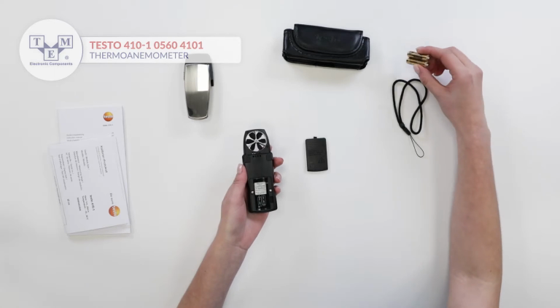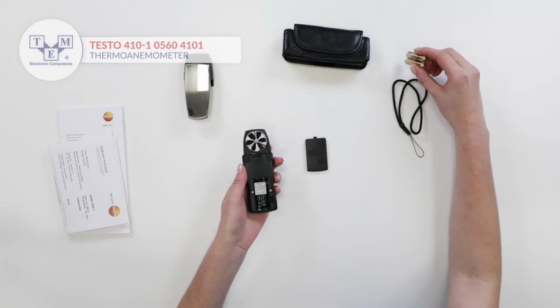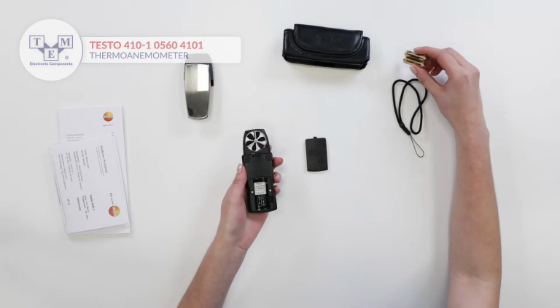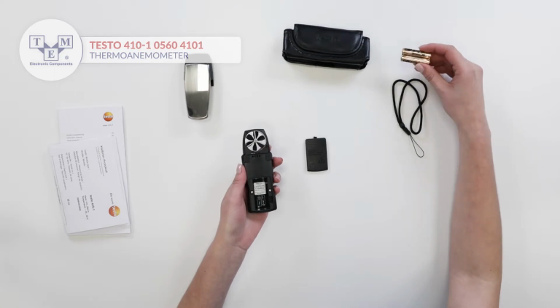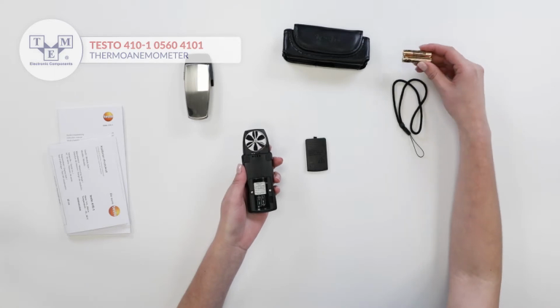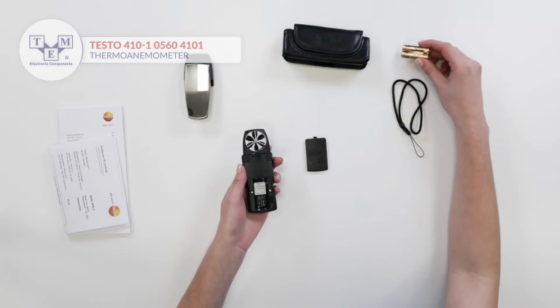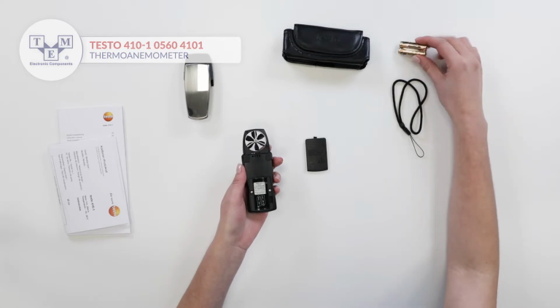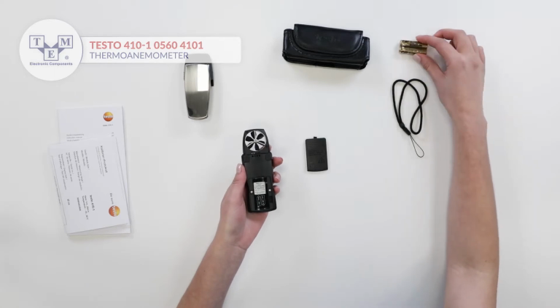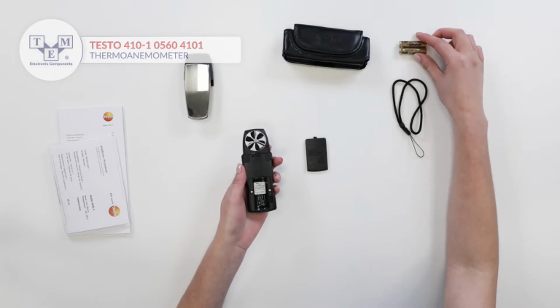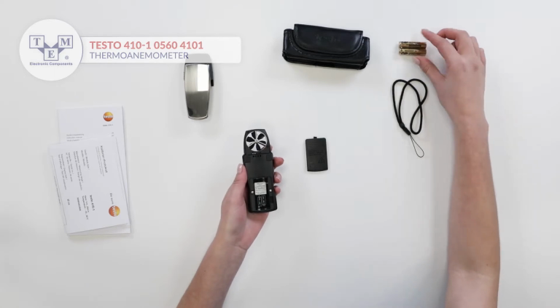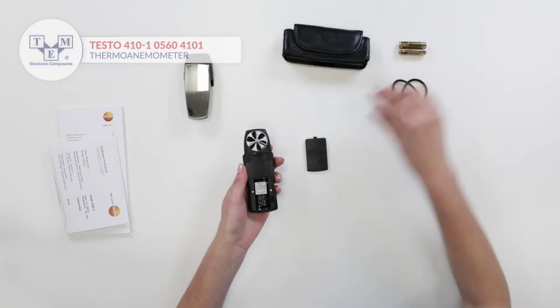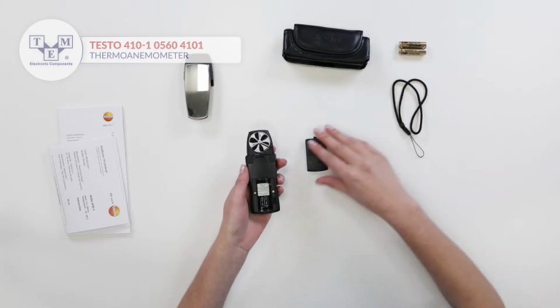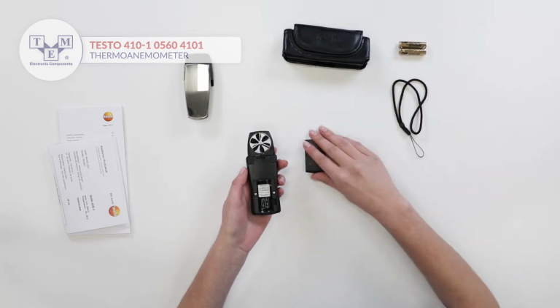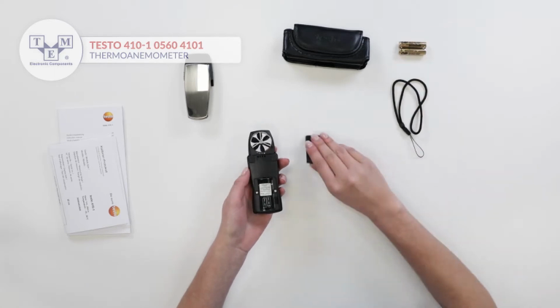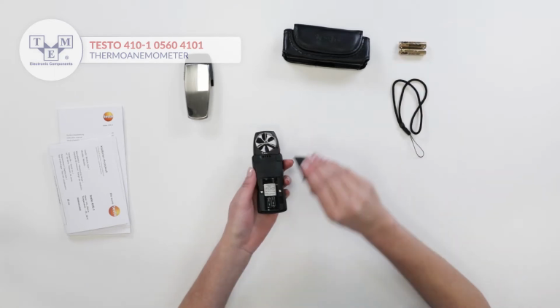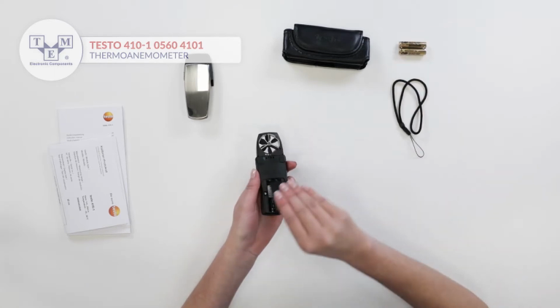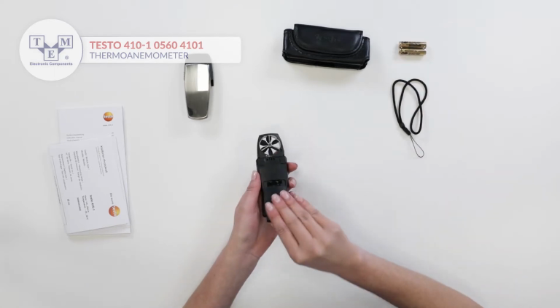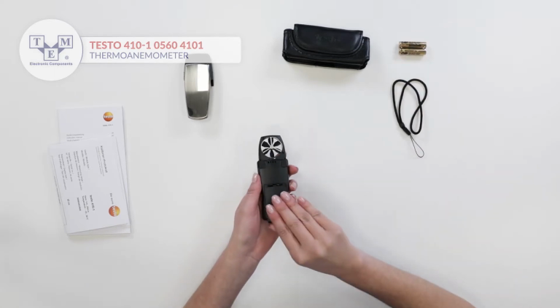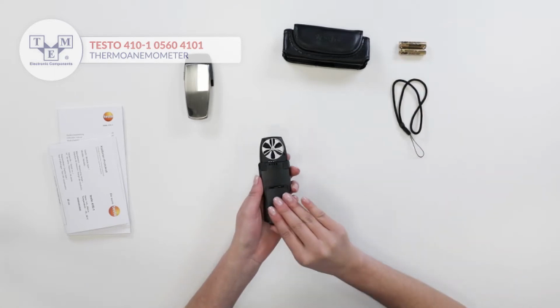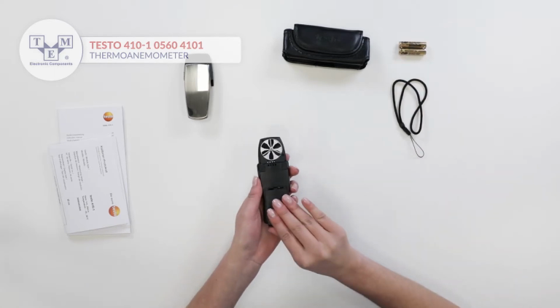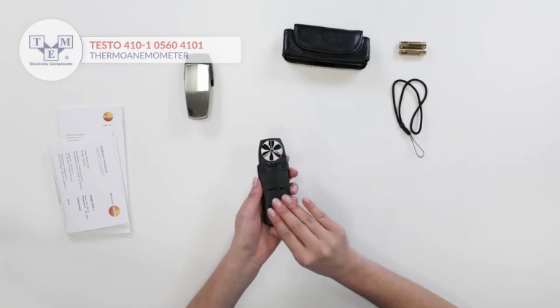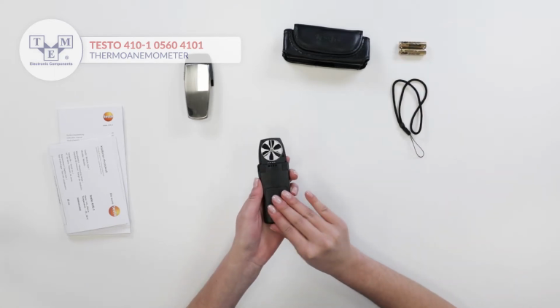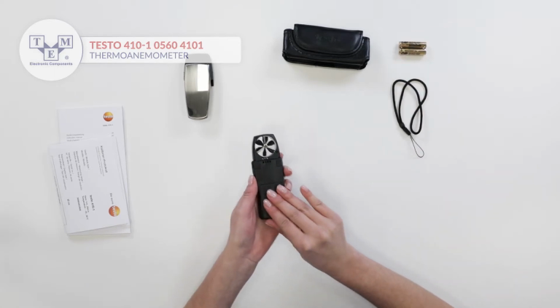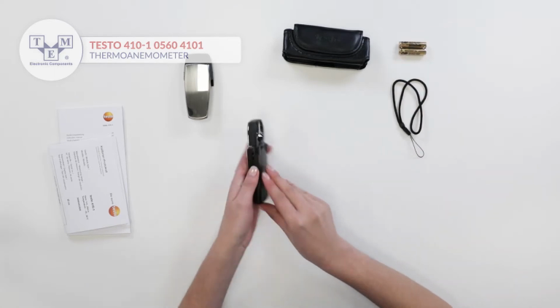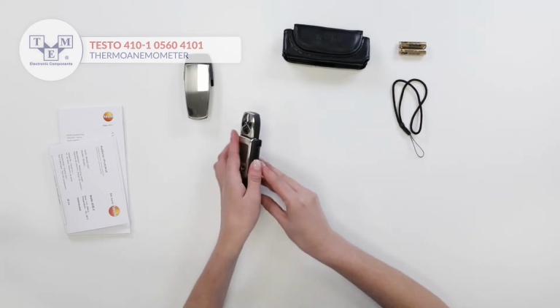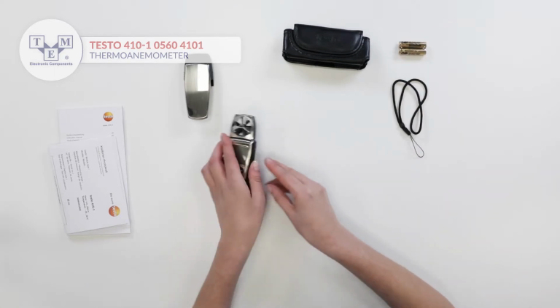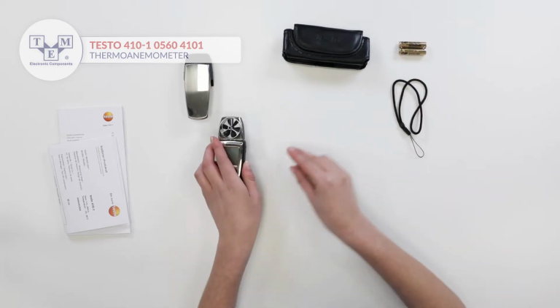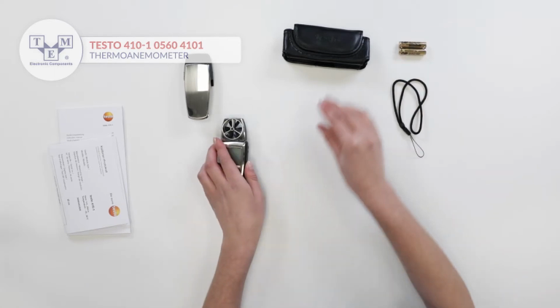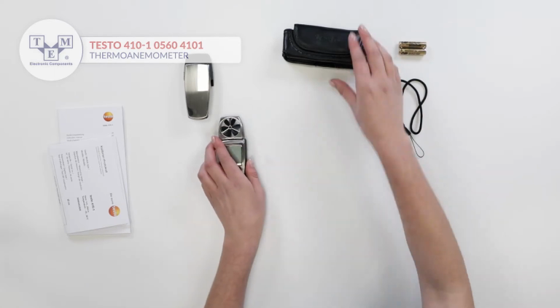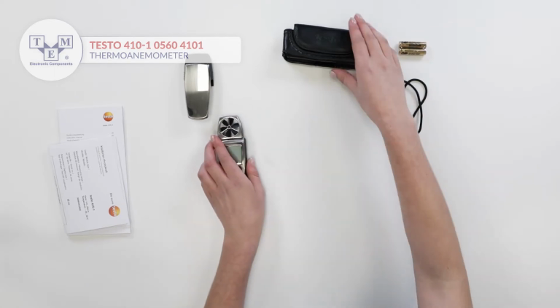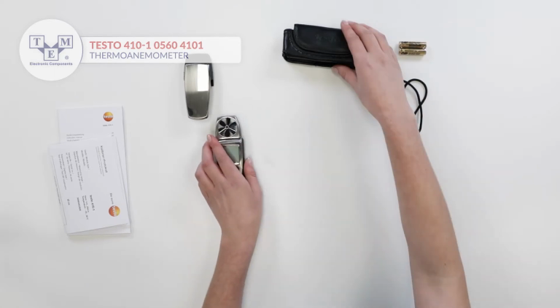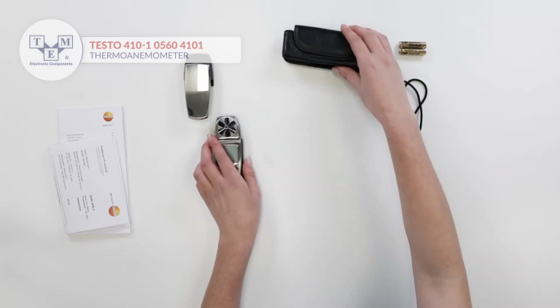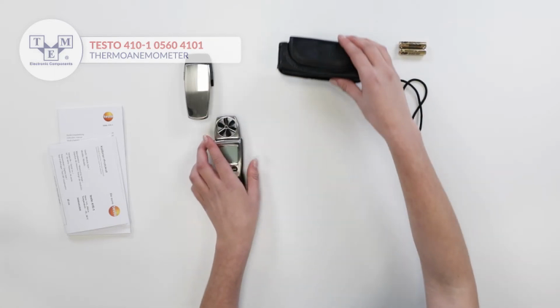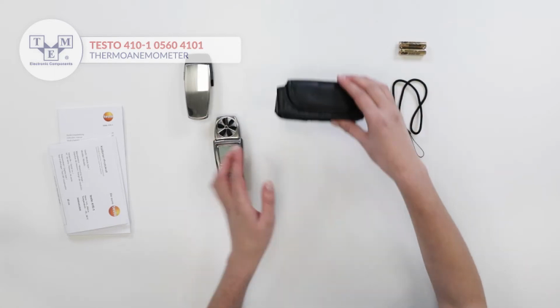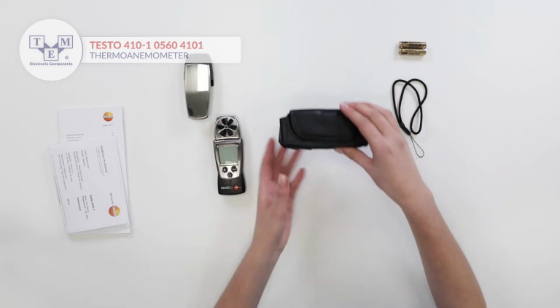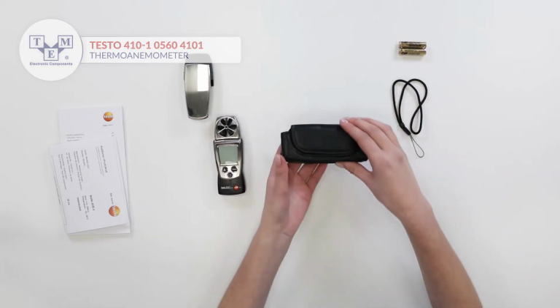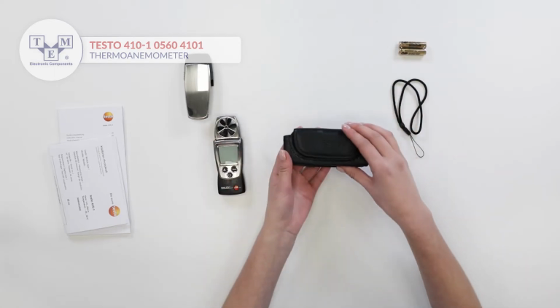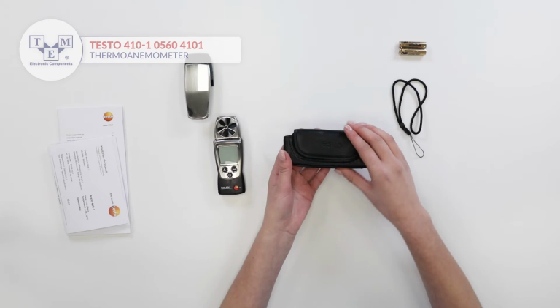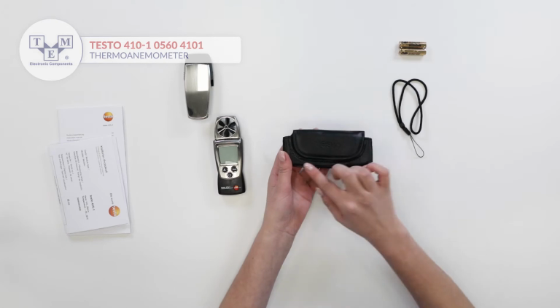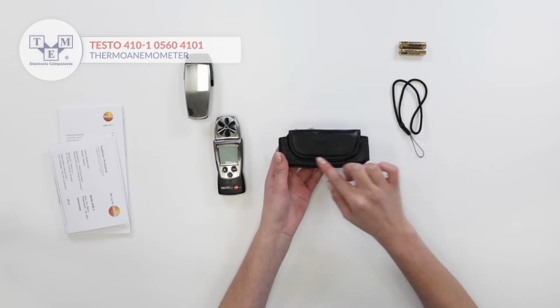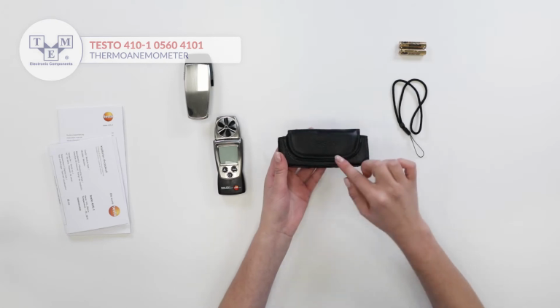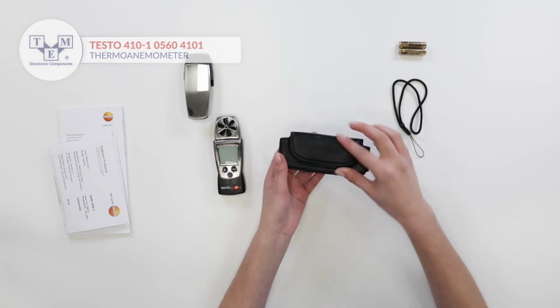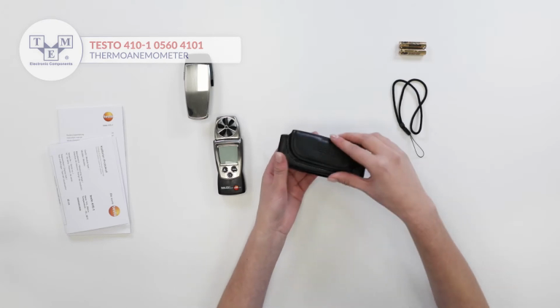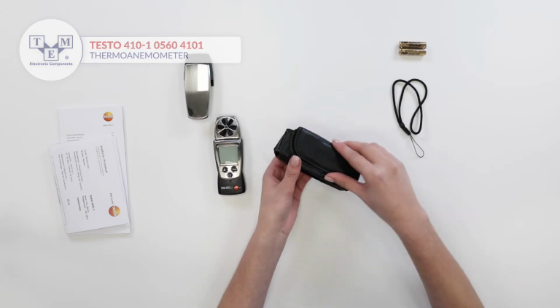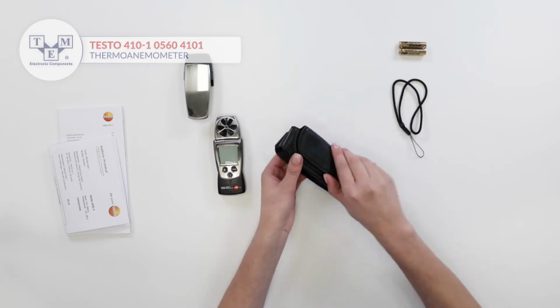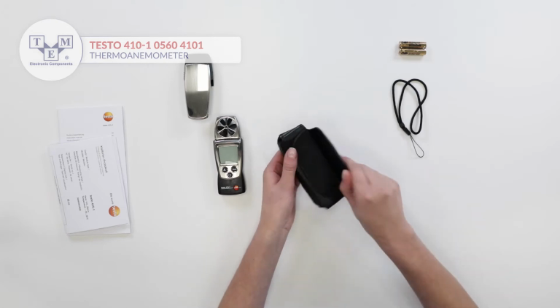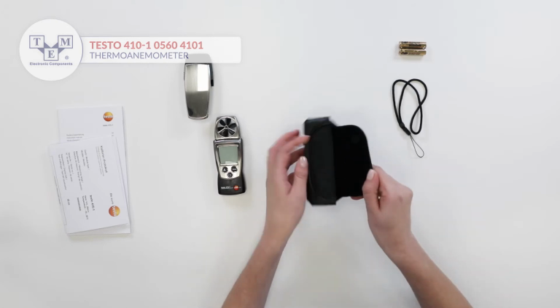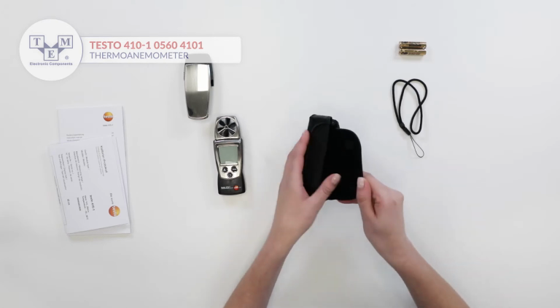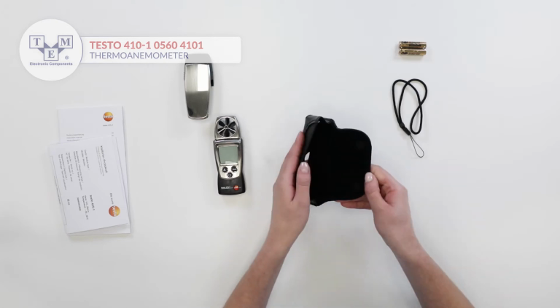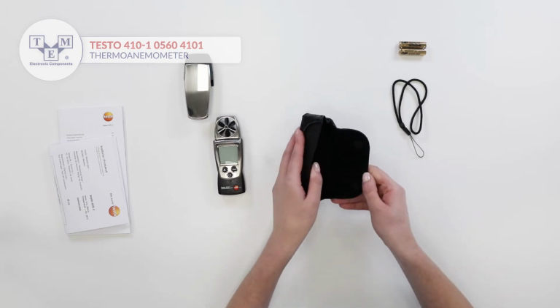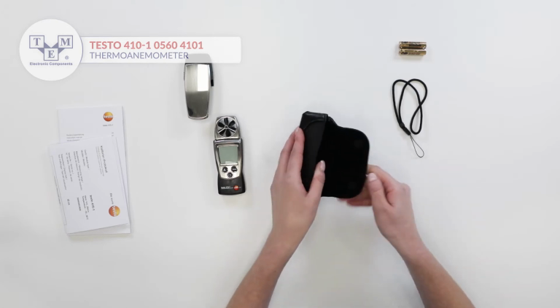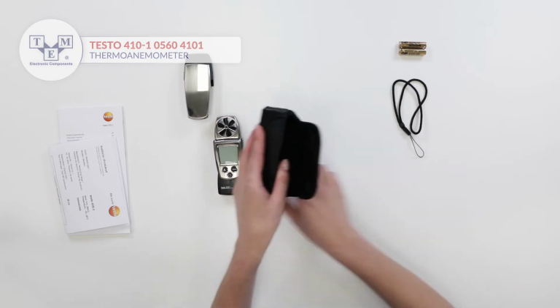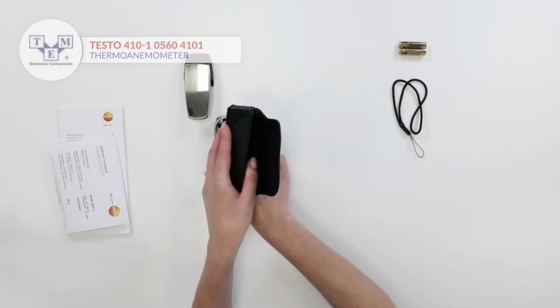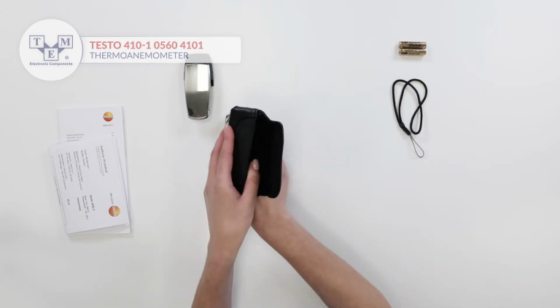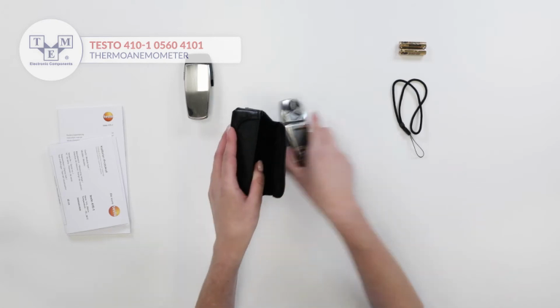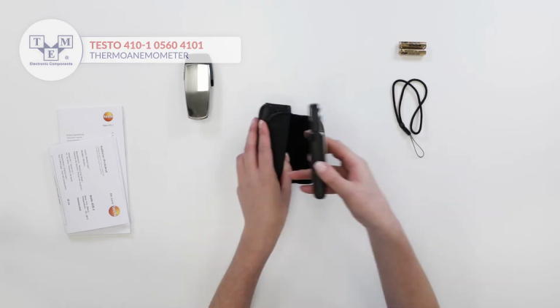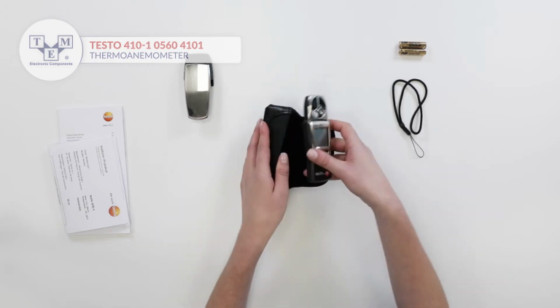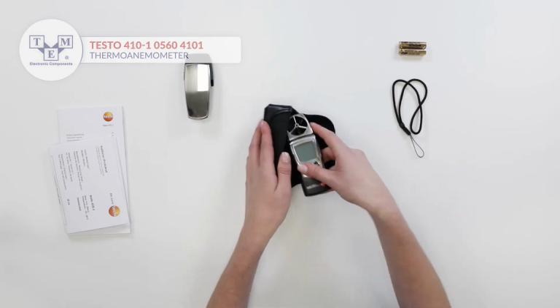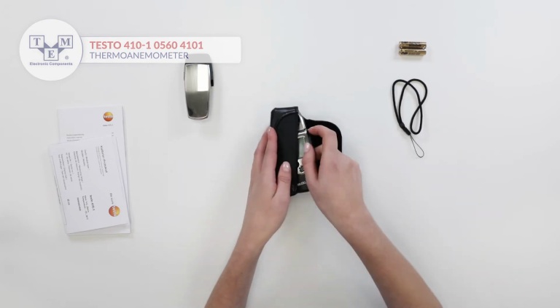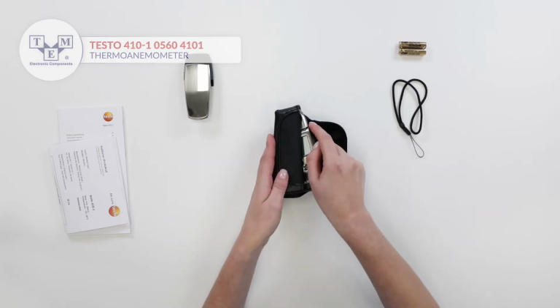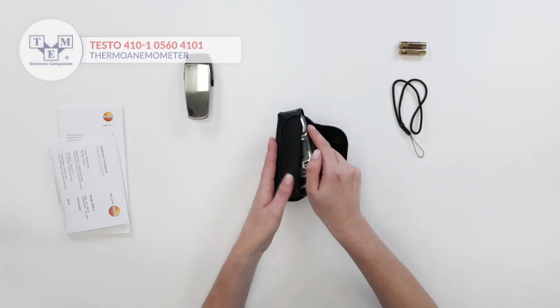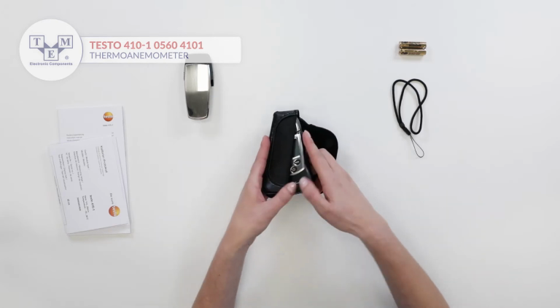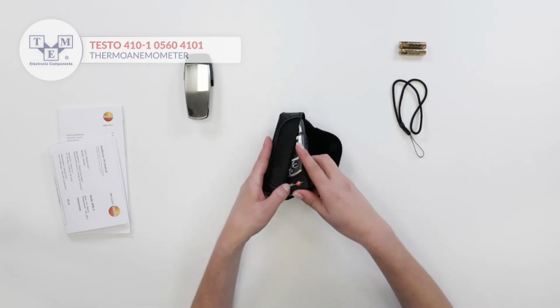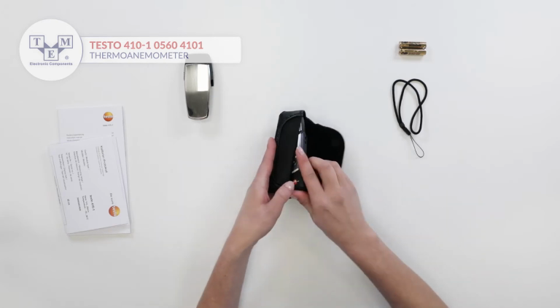It is powered by two AA batteries included in the box. It comes with a belt case as well as a lanyard.